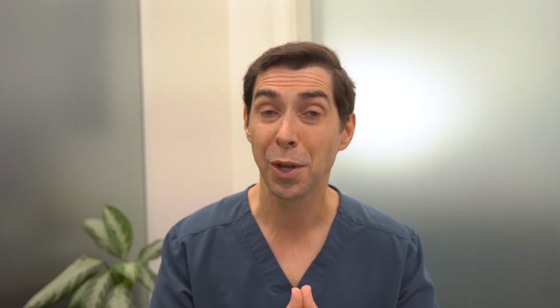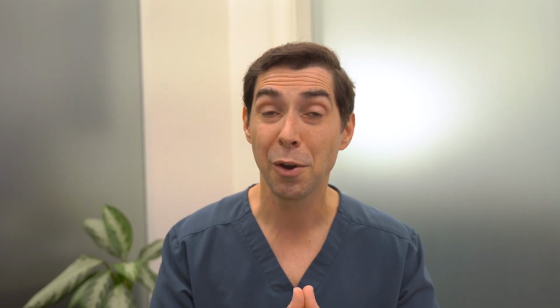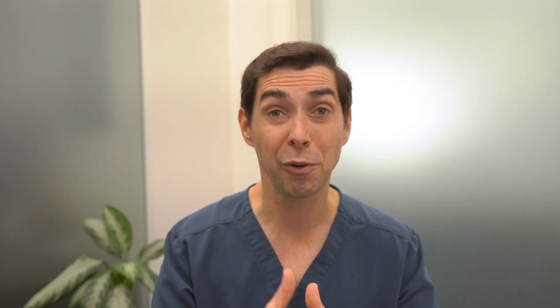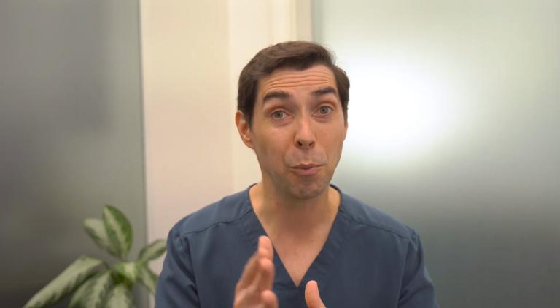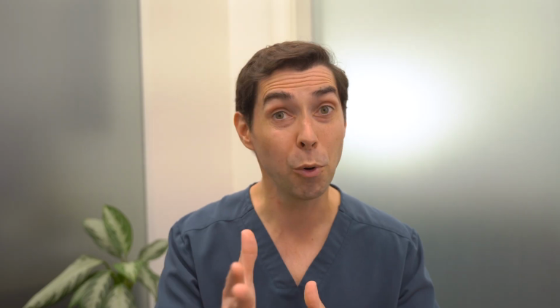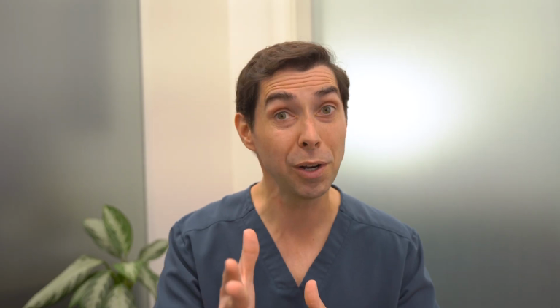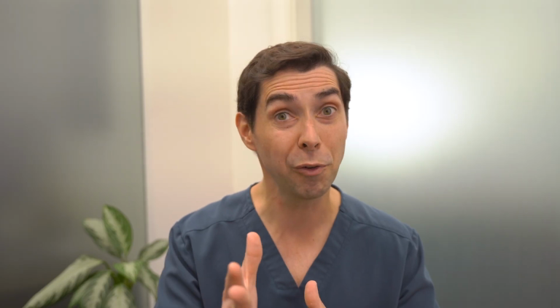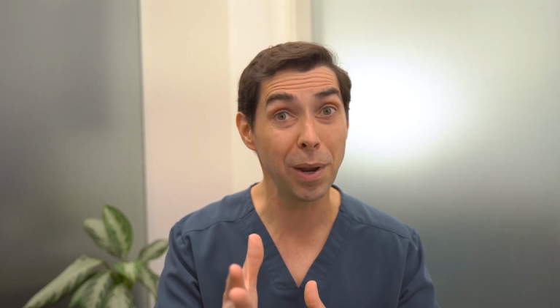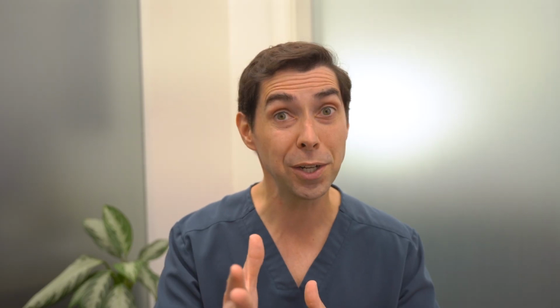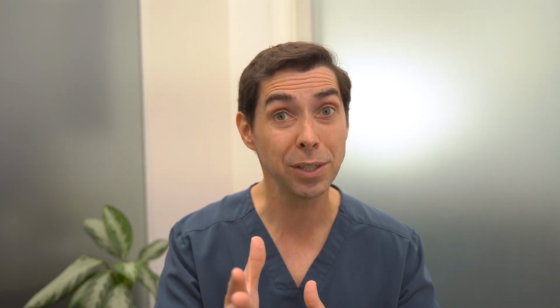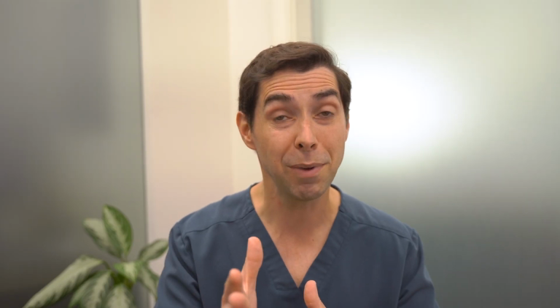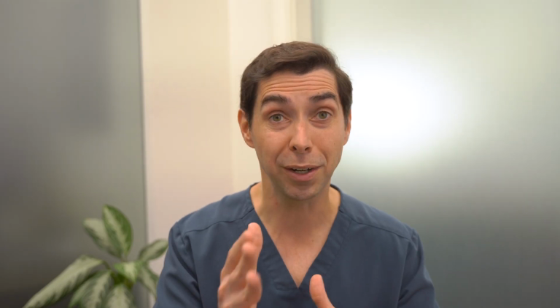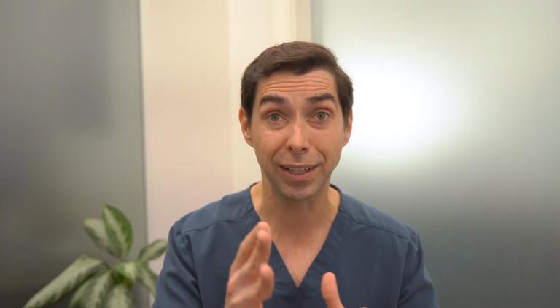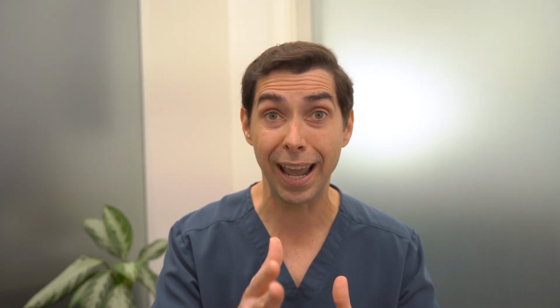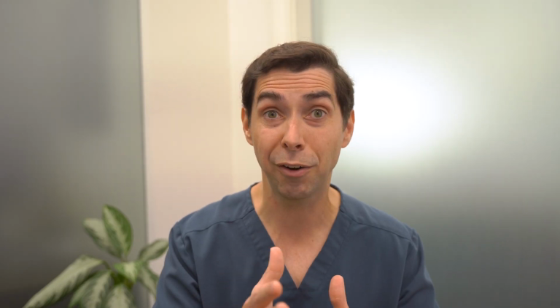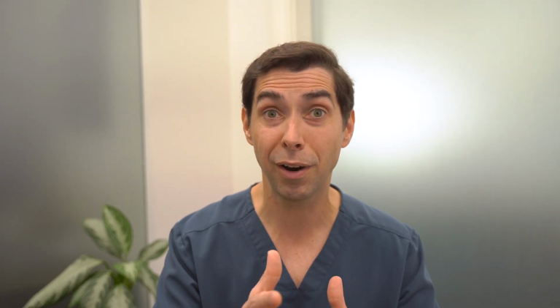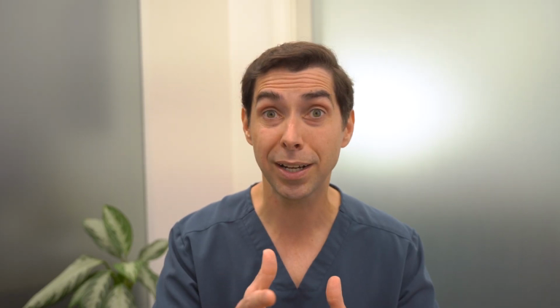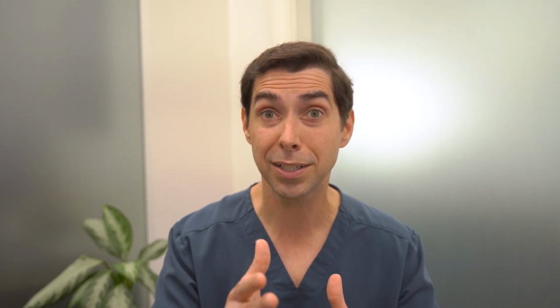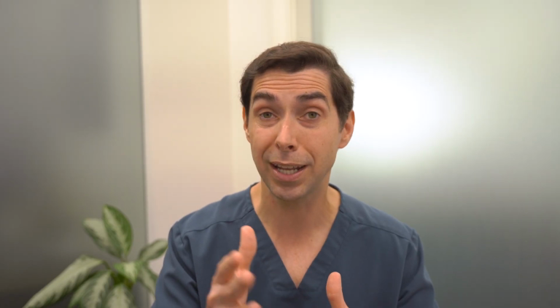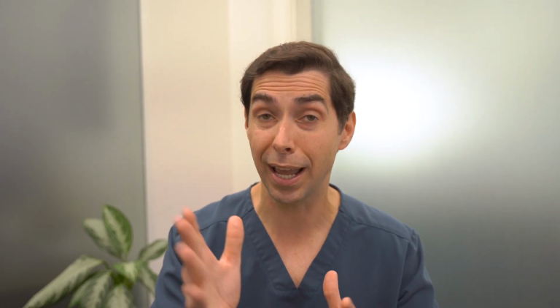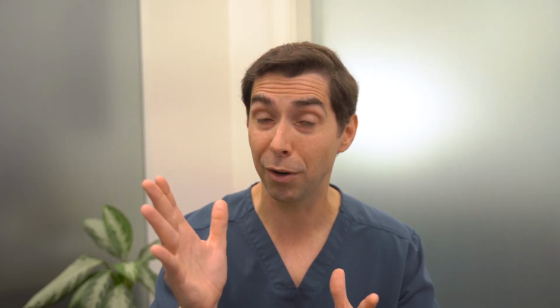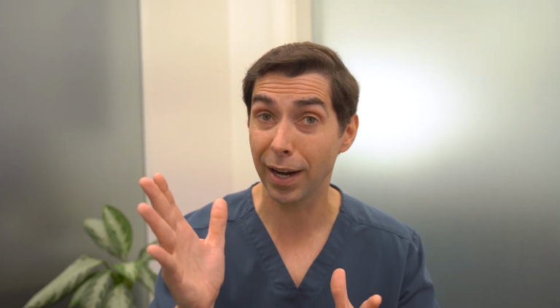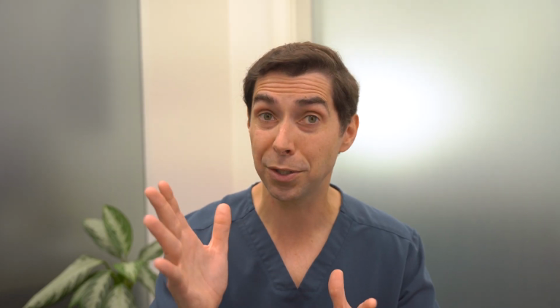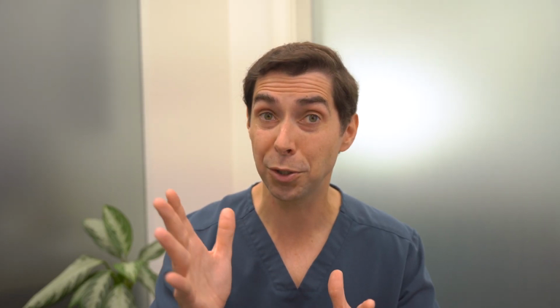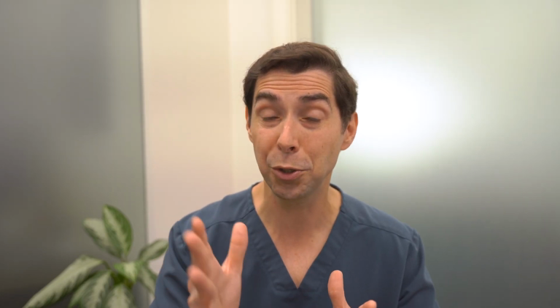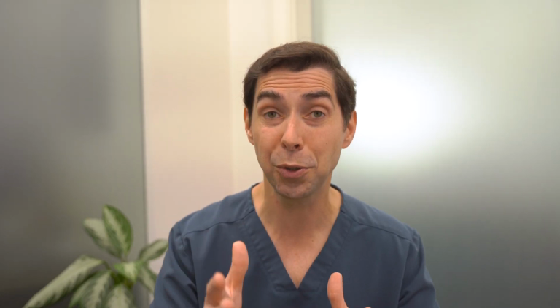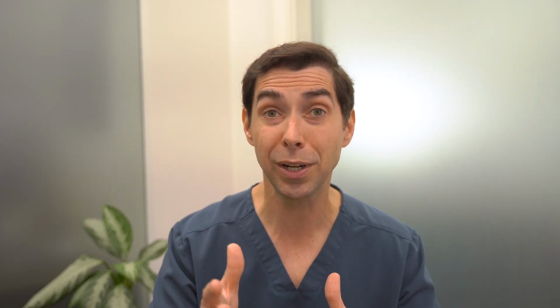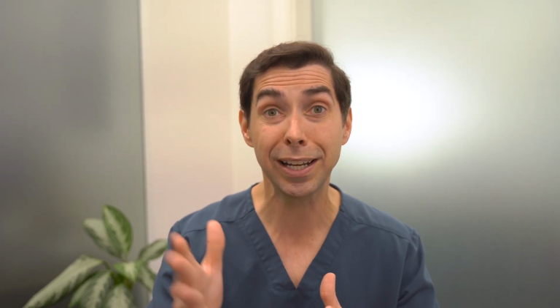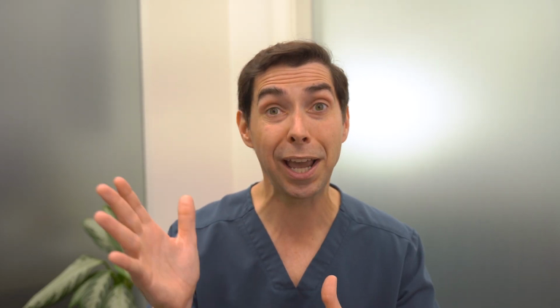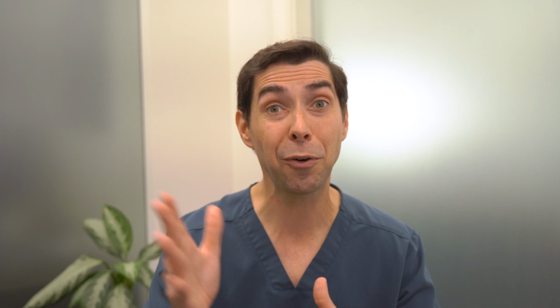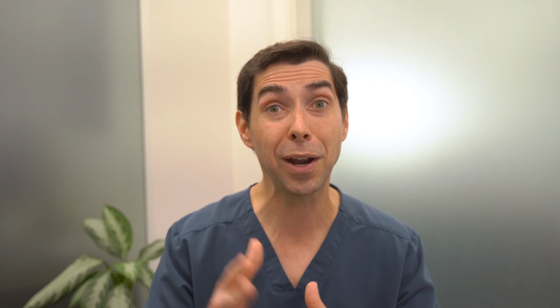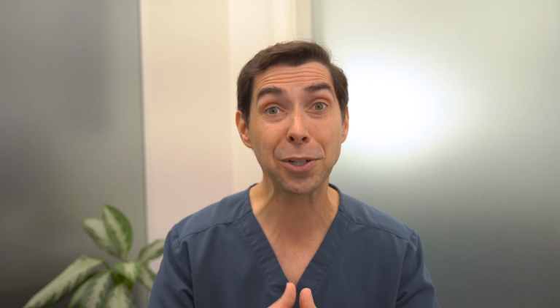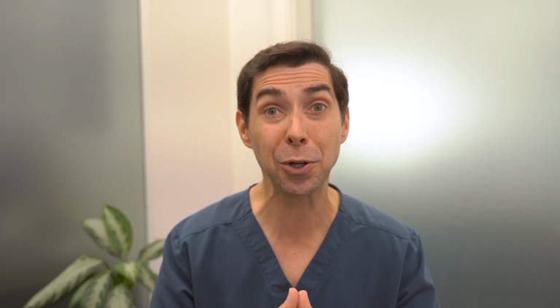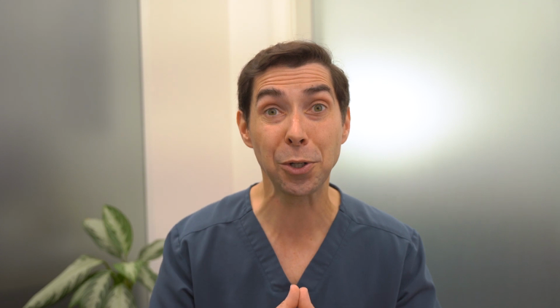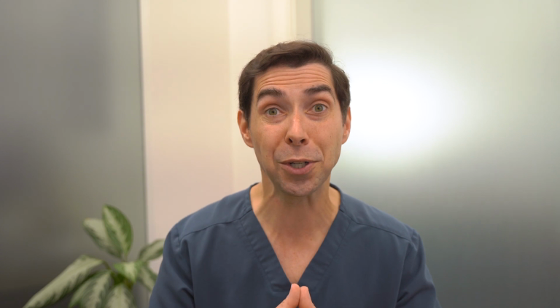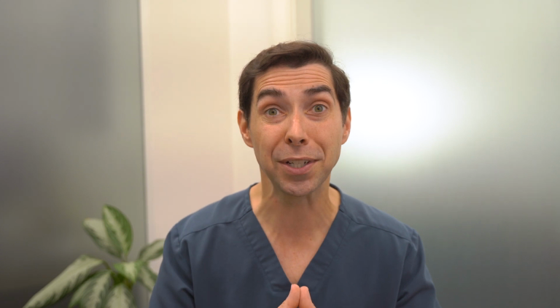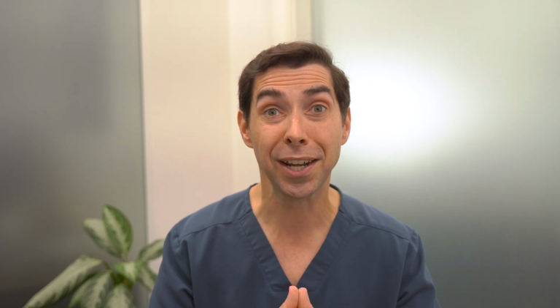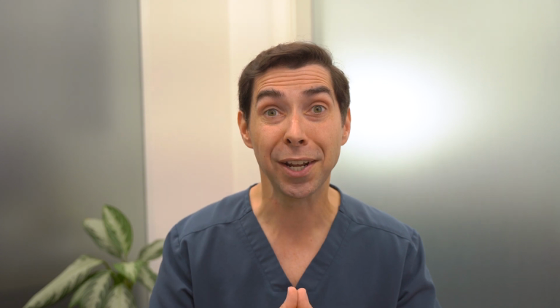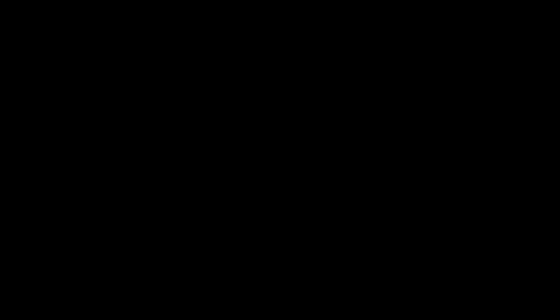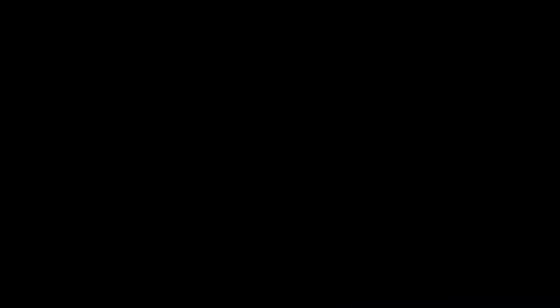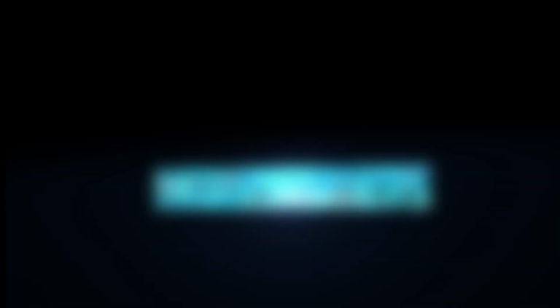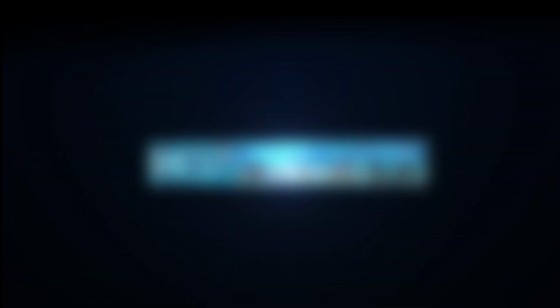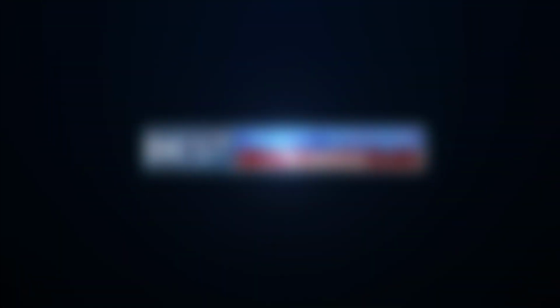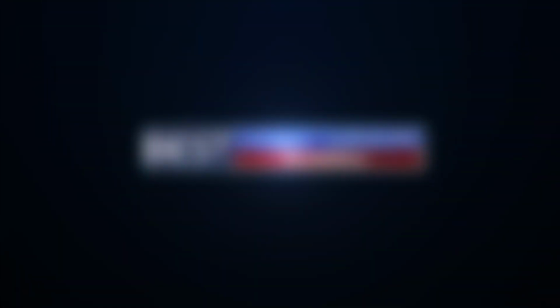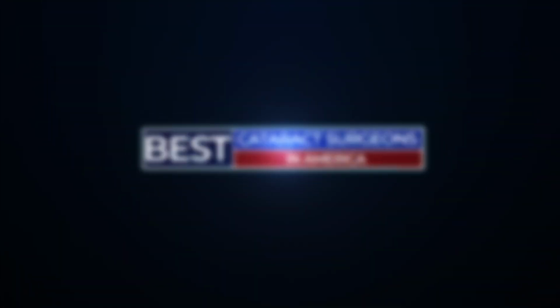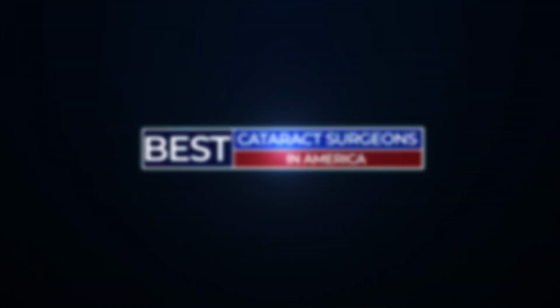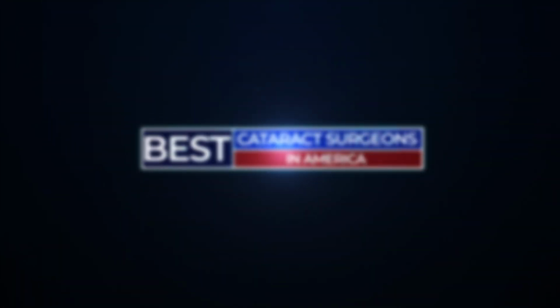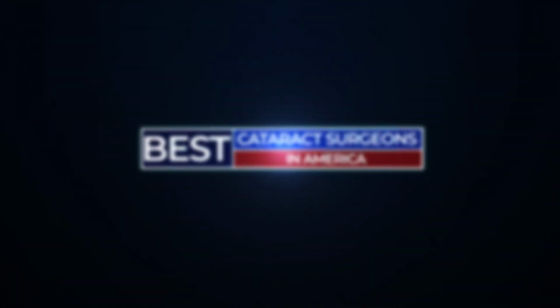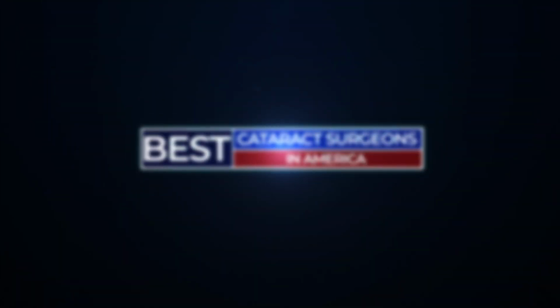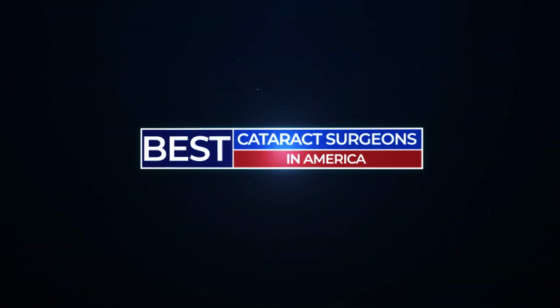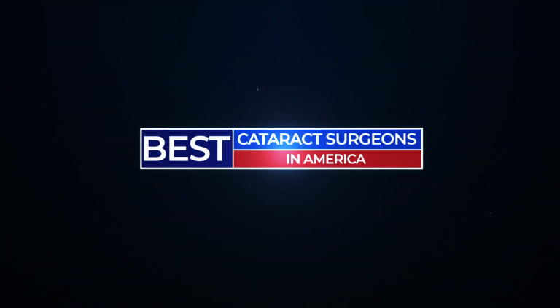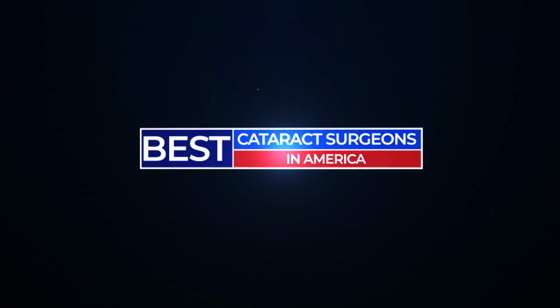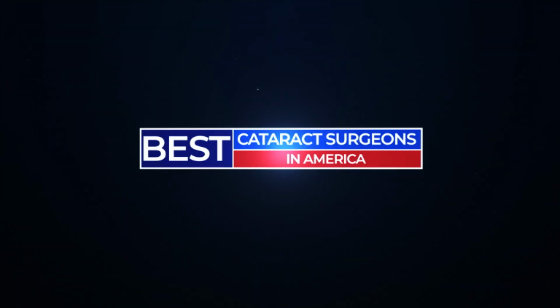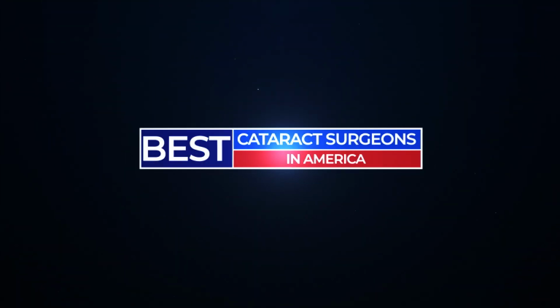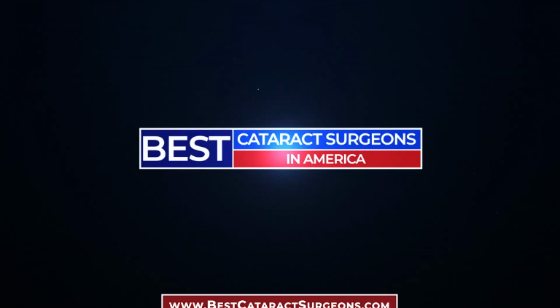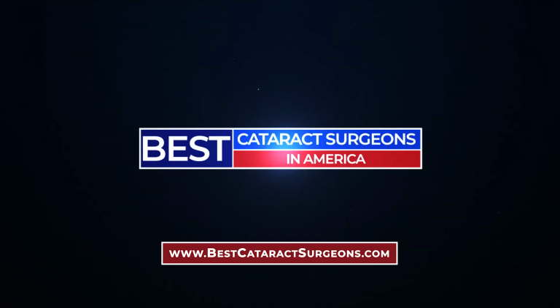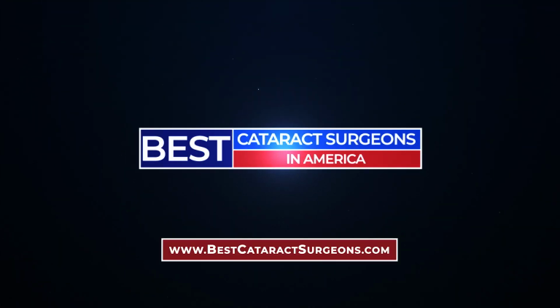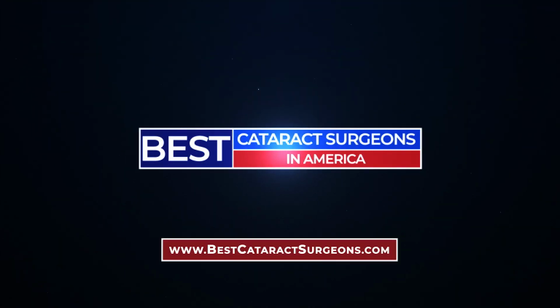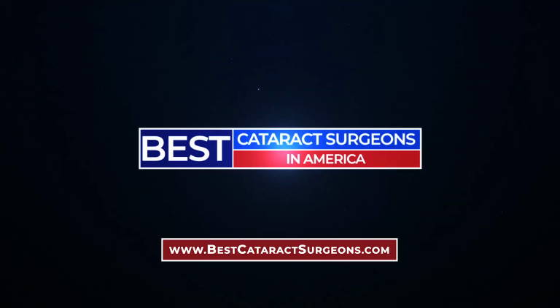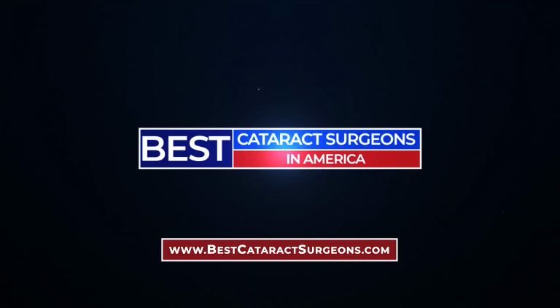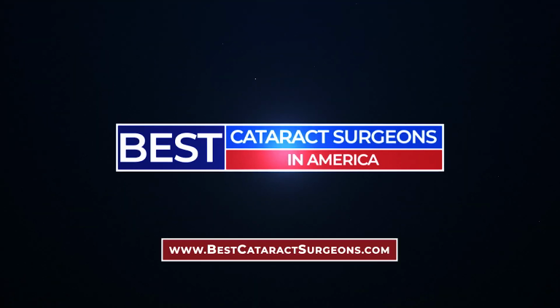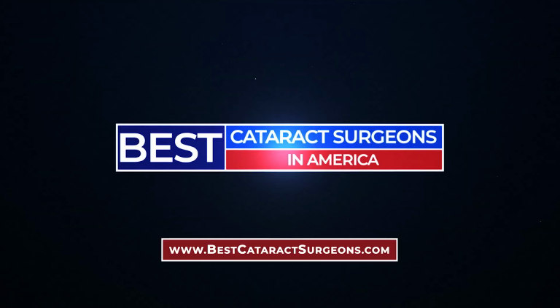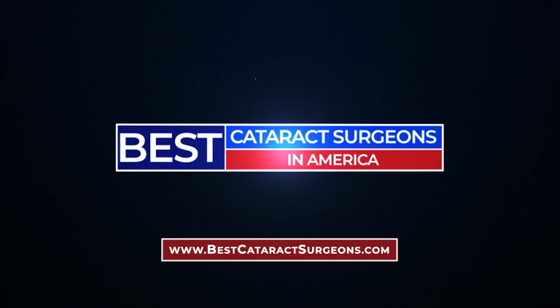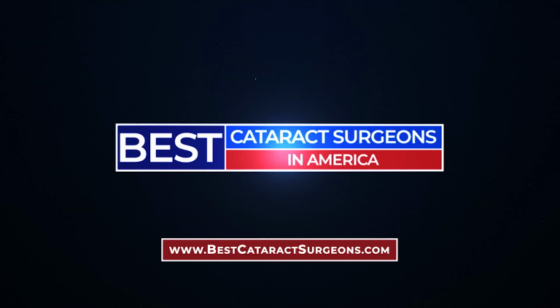For more information on cataracts, cataract surgery, and cataract surgeons, check out our website, bestcataractsurgeons.com.